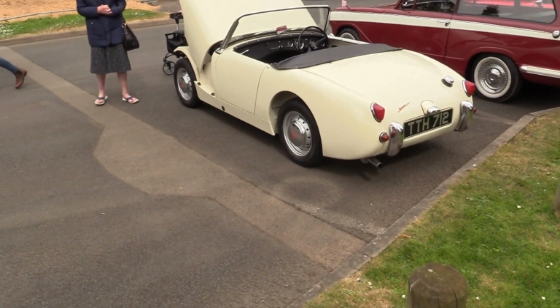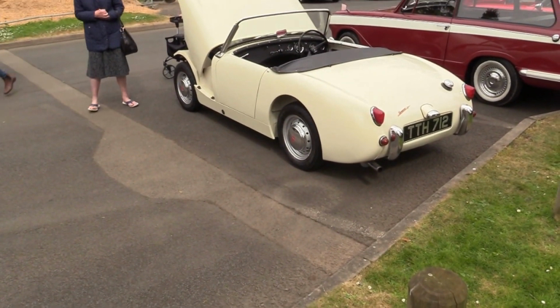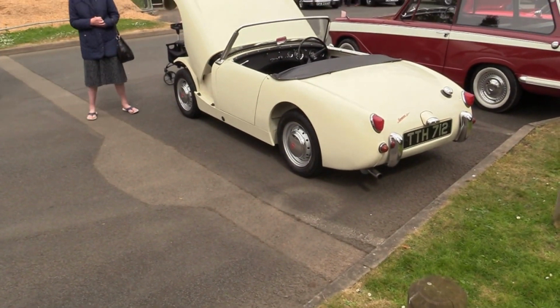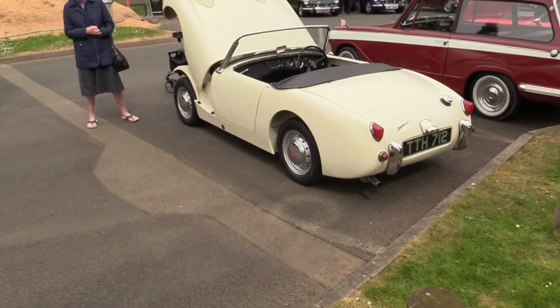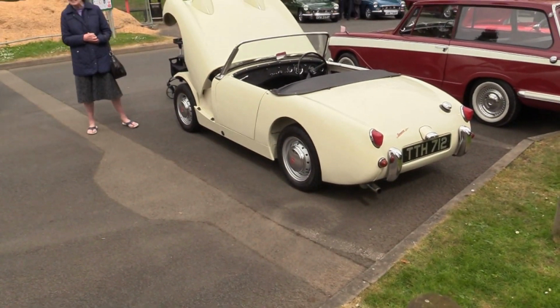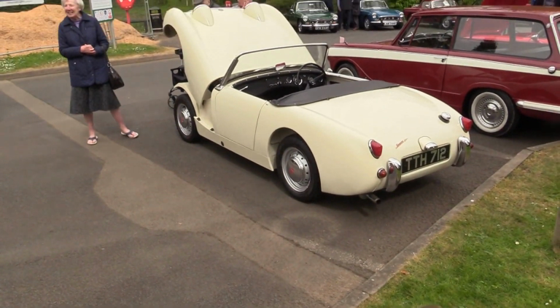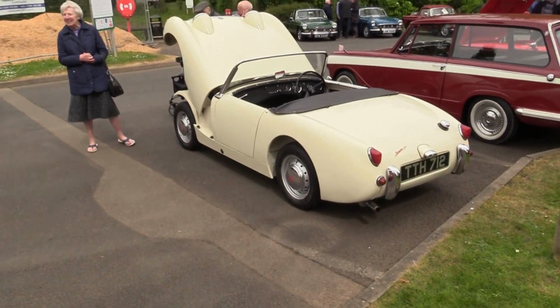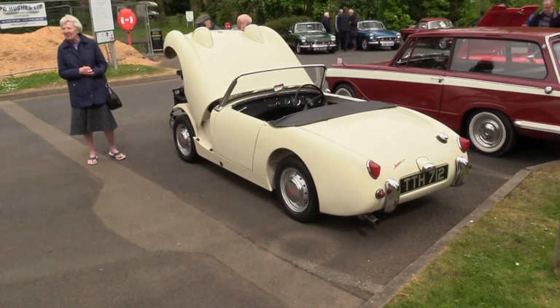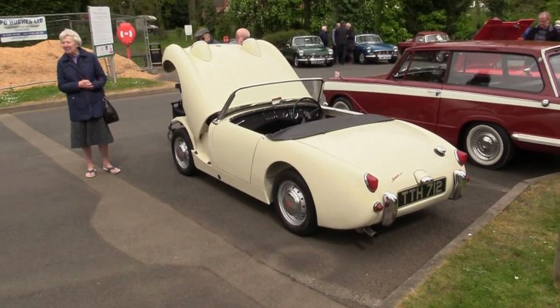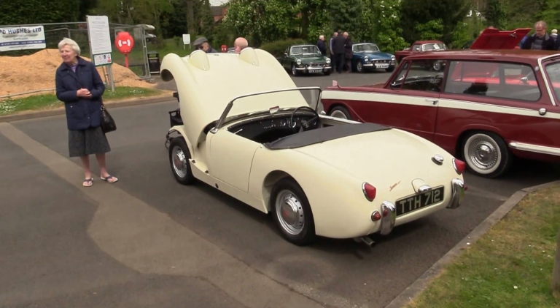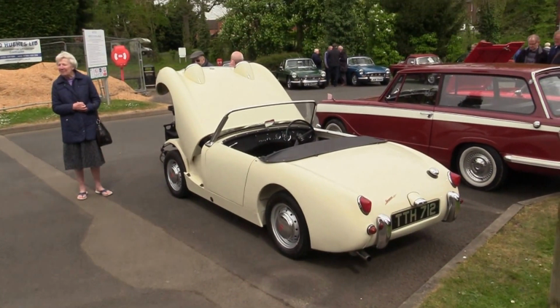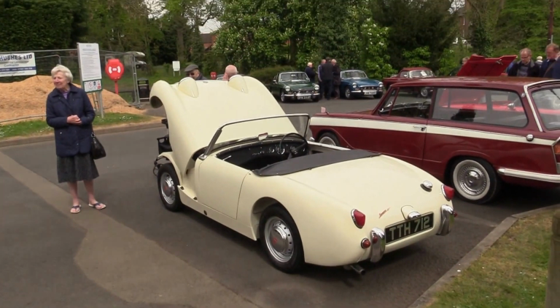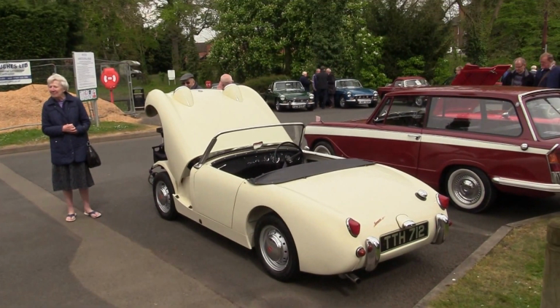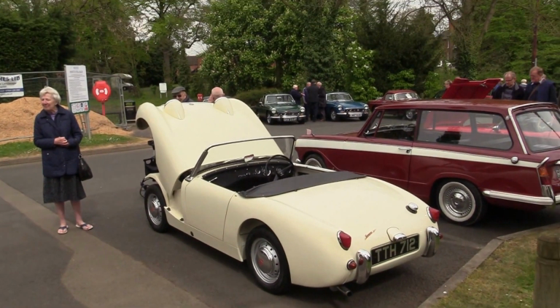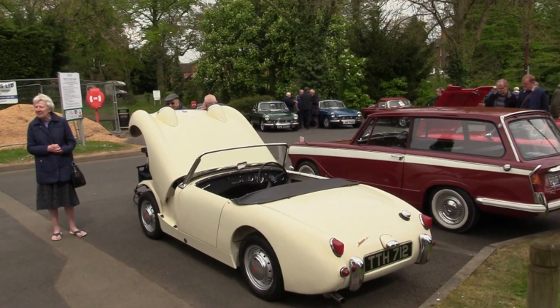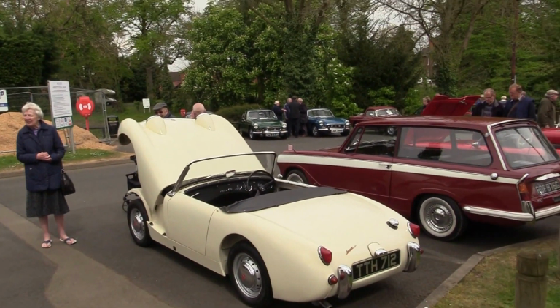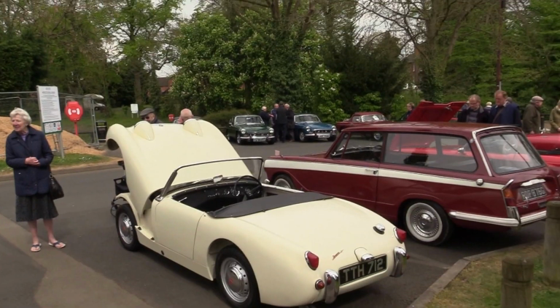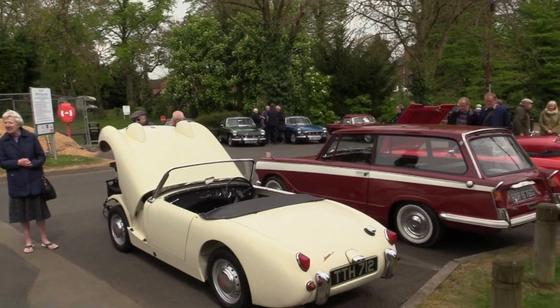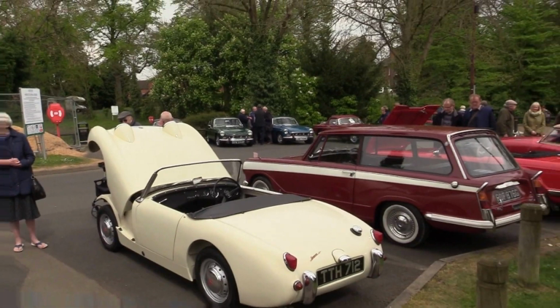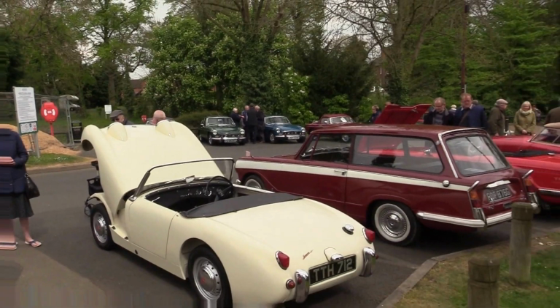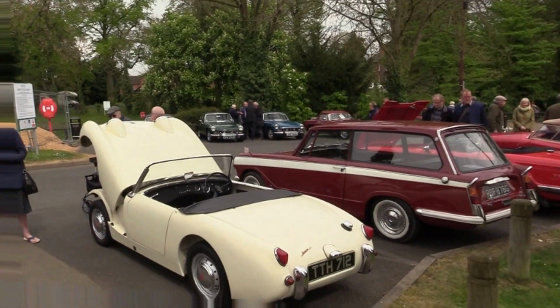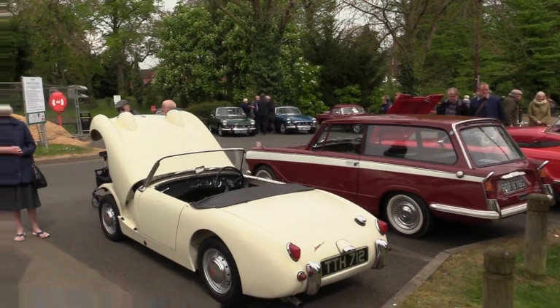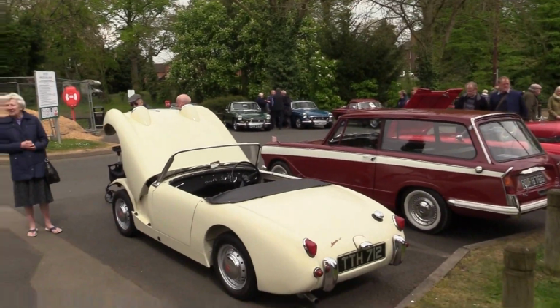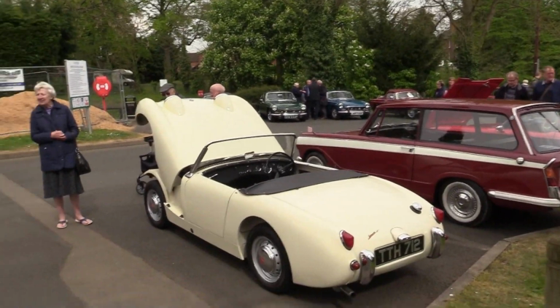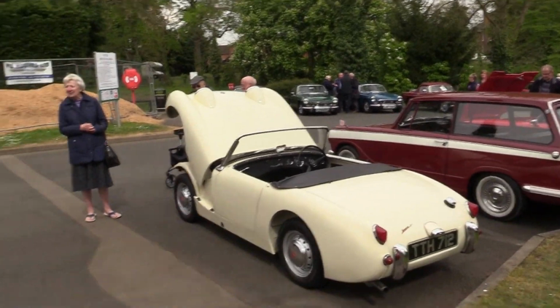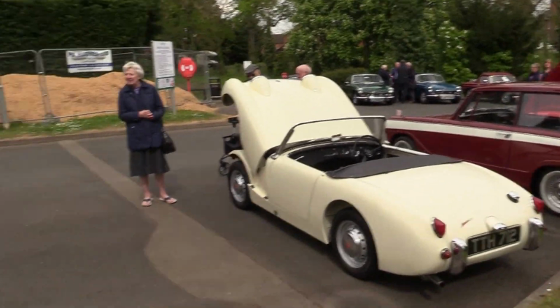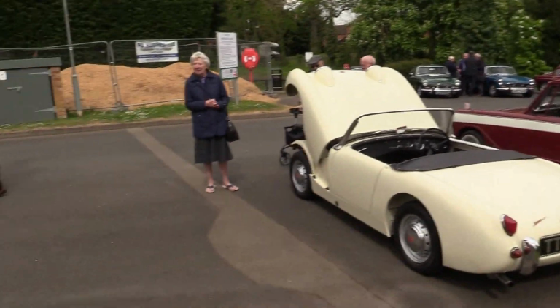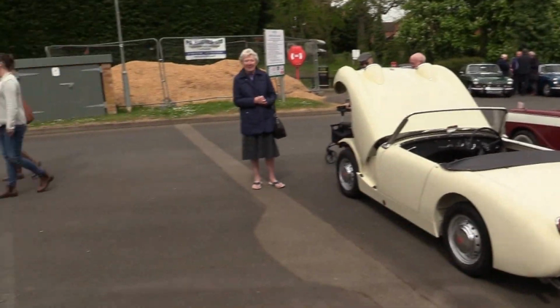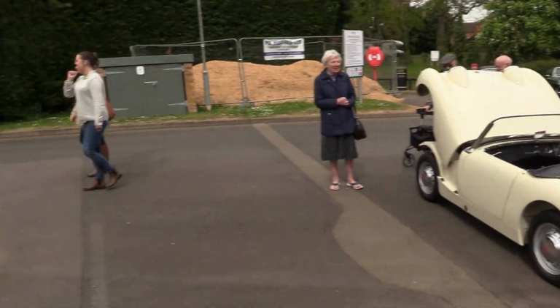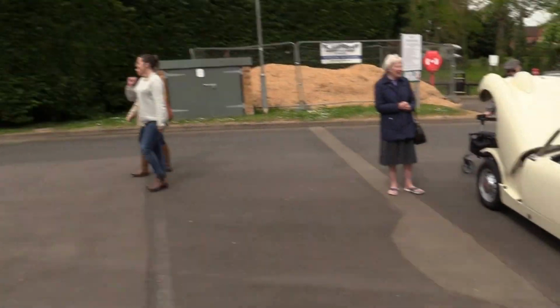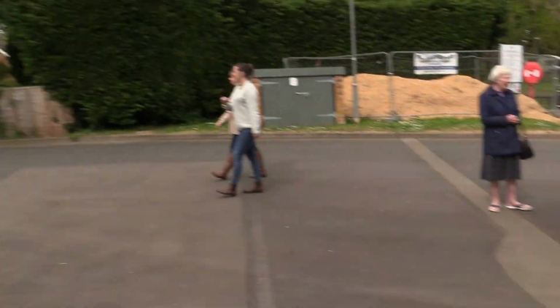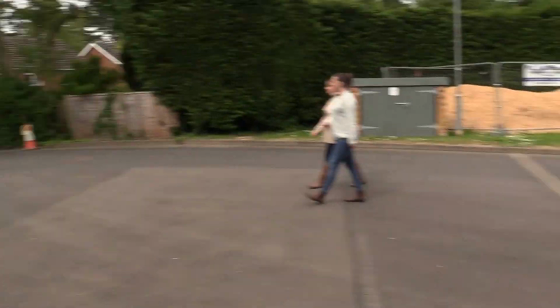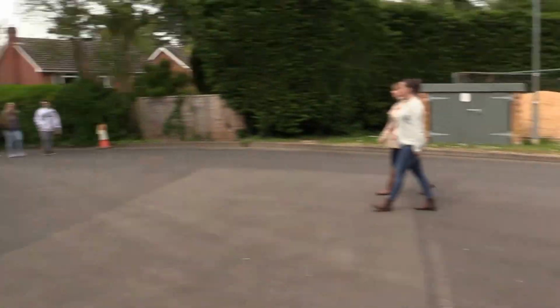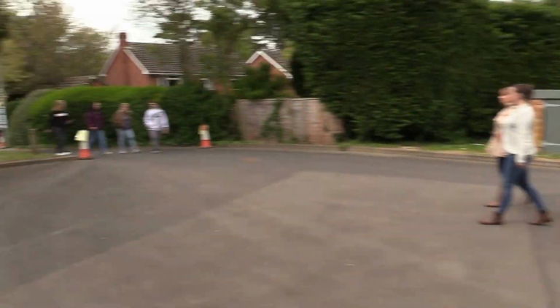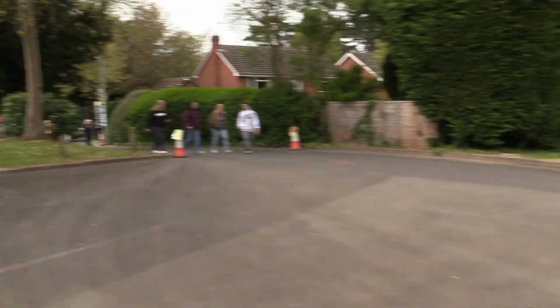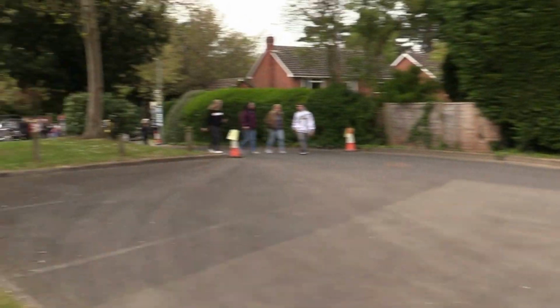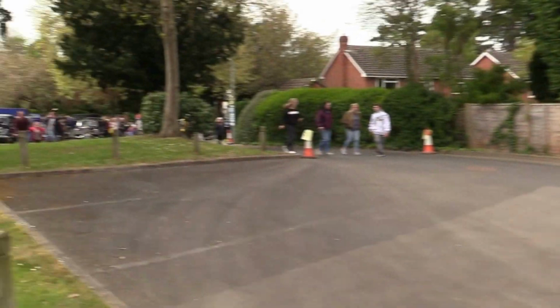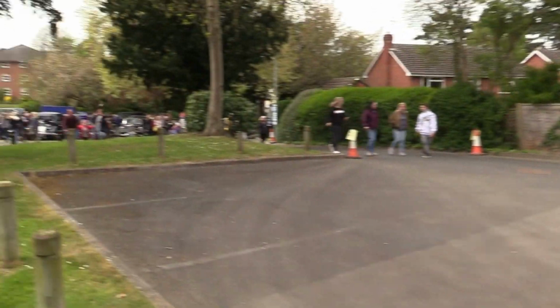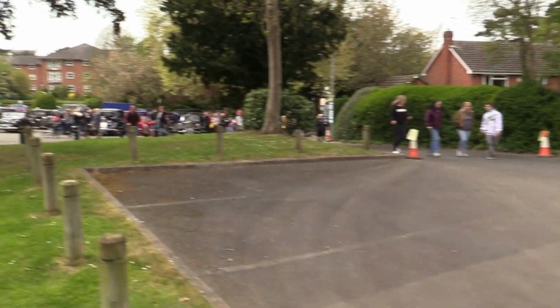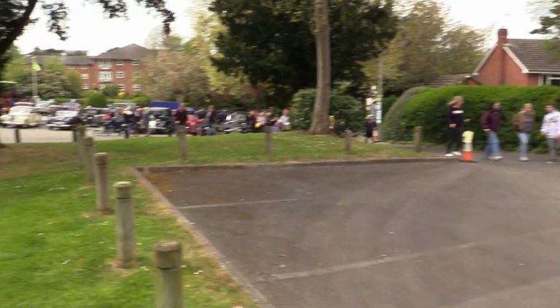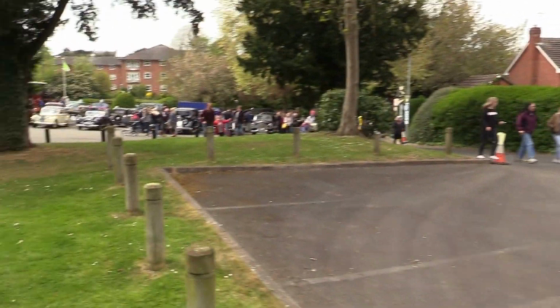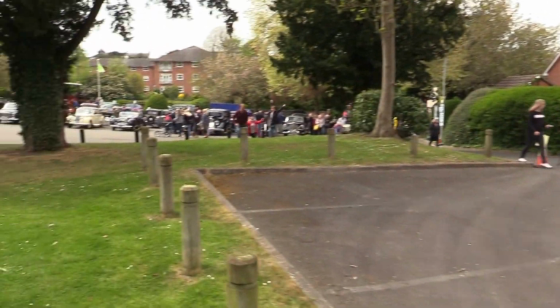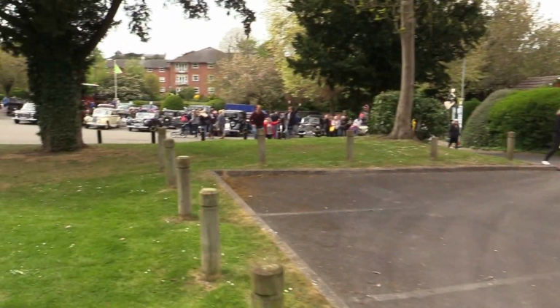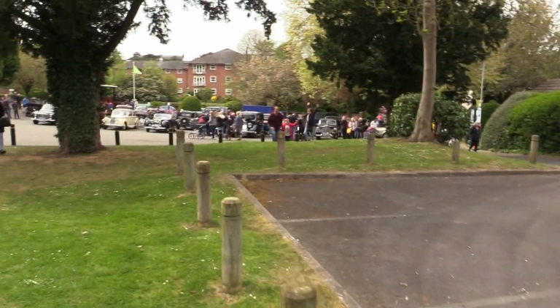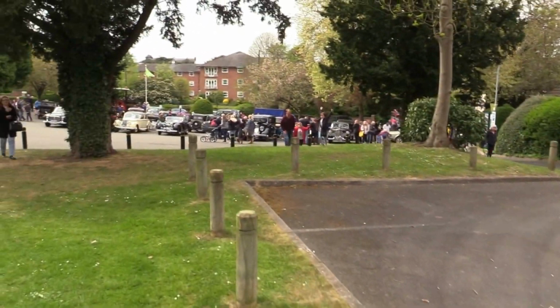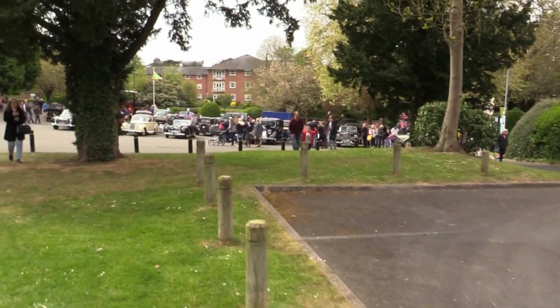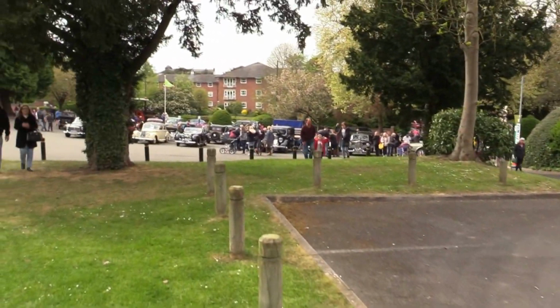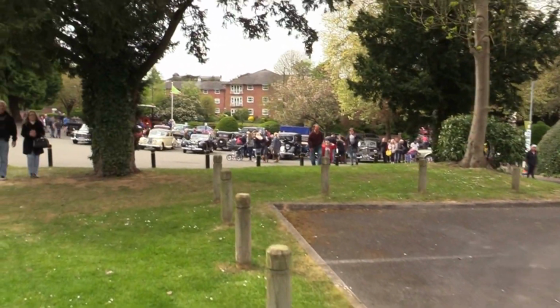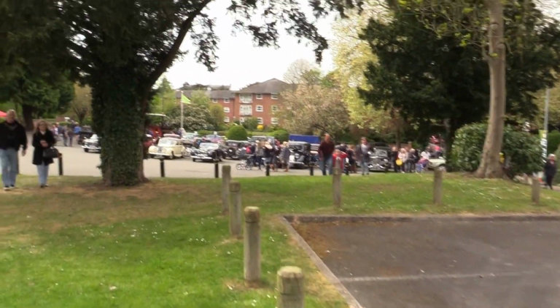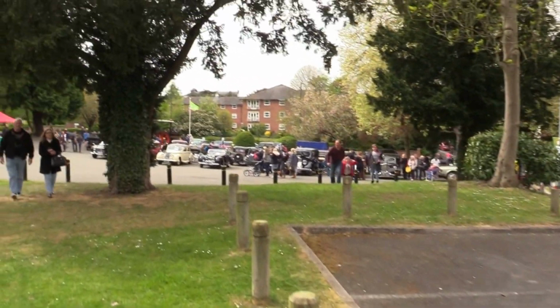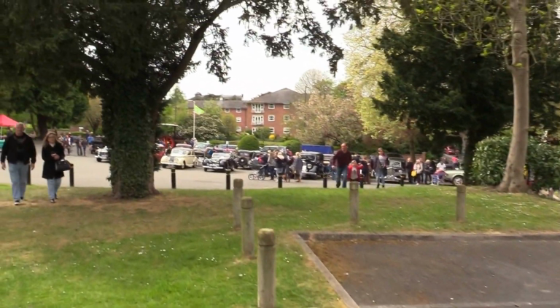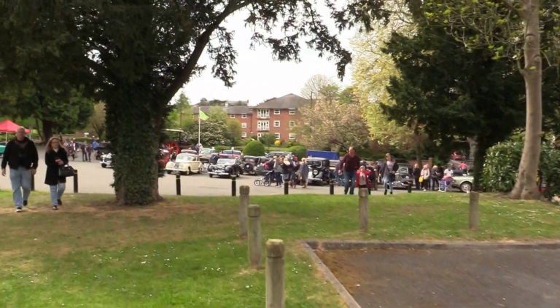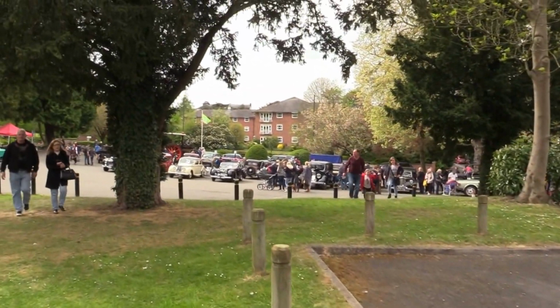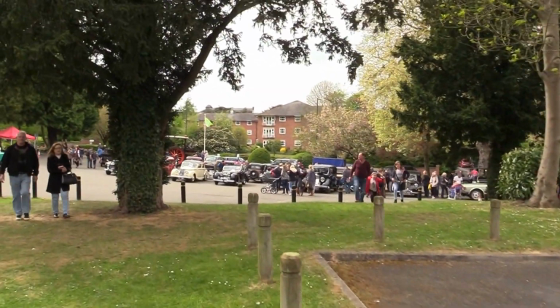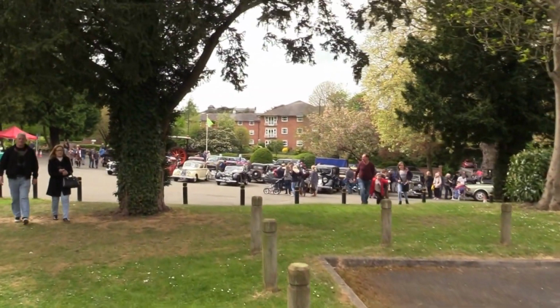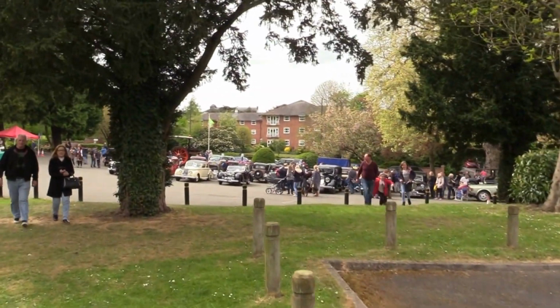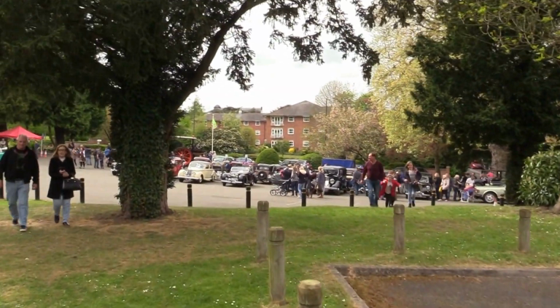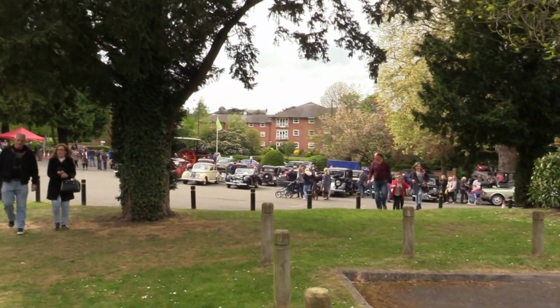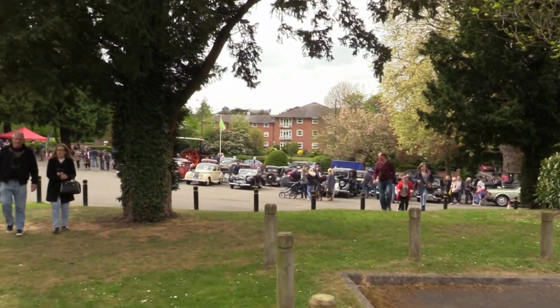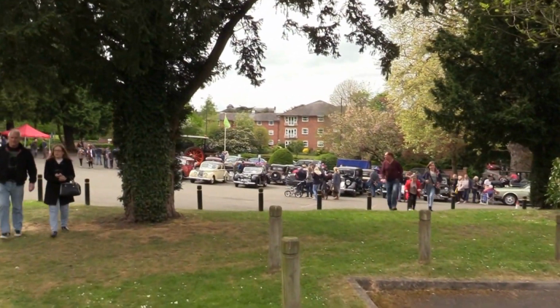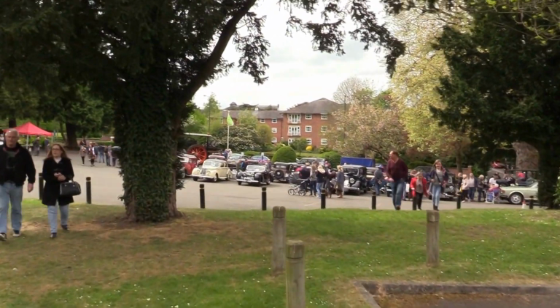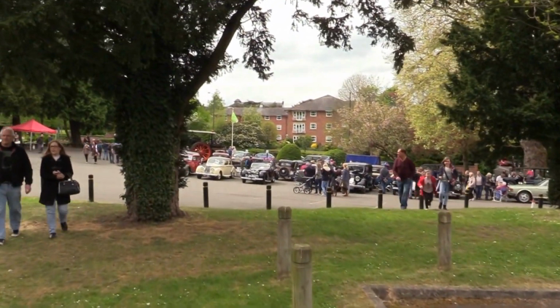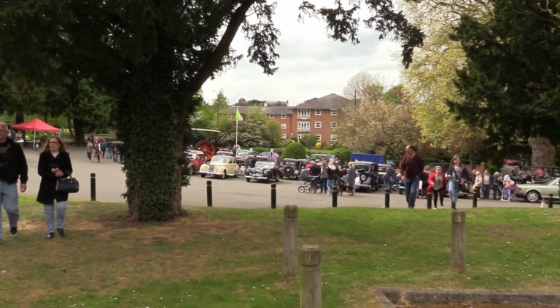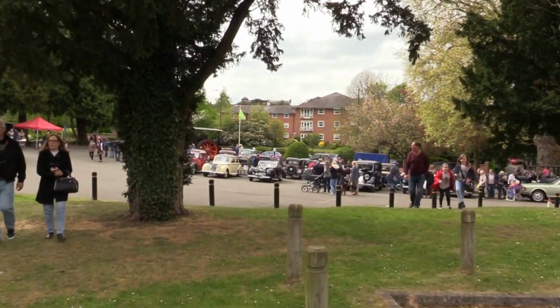Triumph's bright there — that's a small sports car. A good turnout, probably. Classic cars.